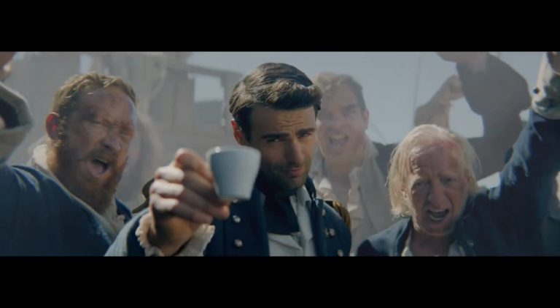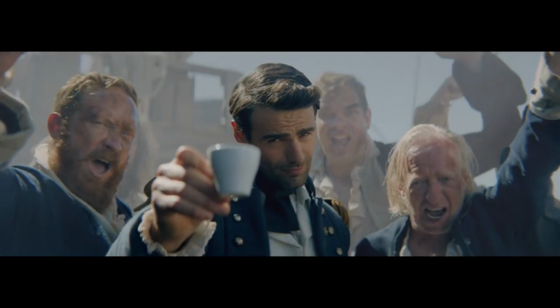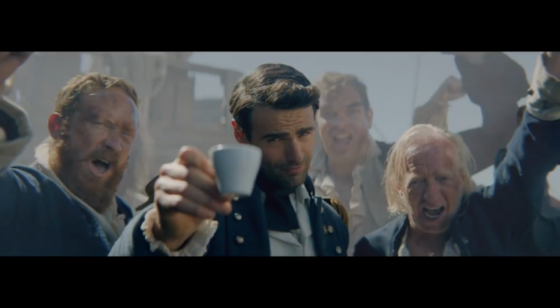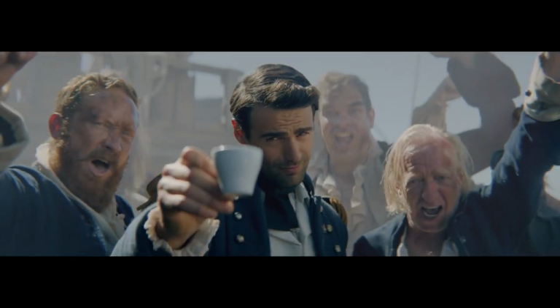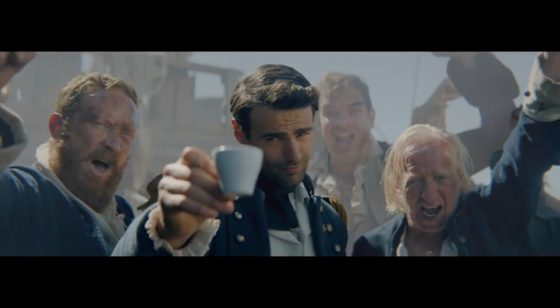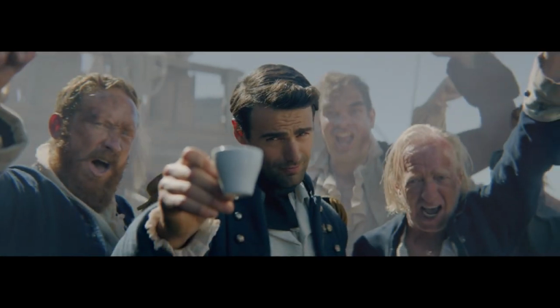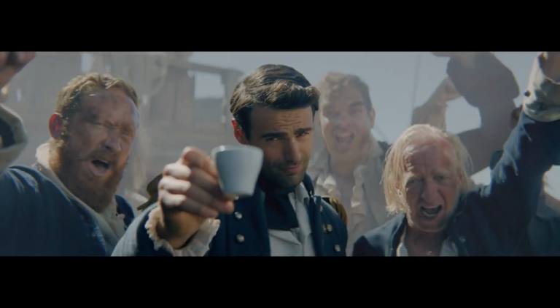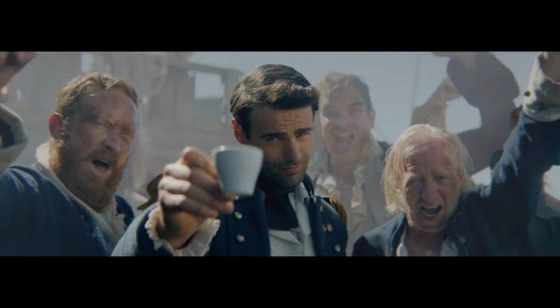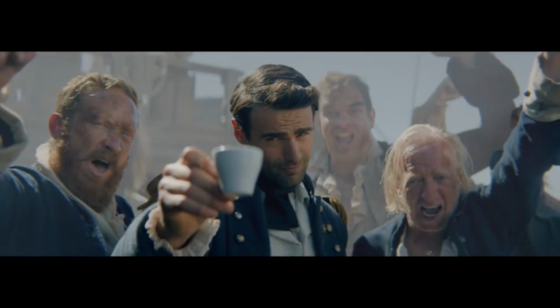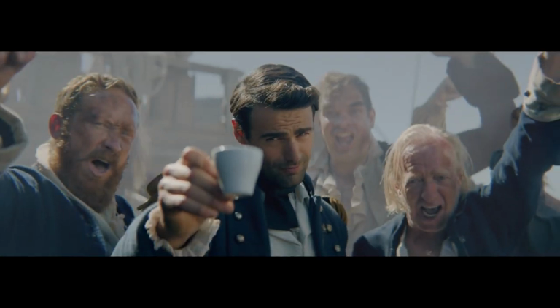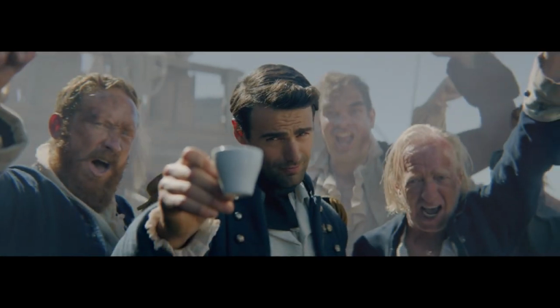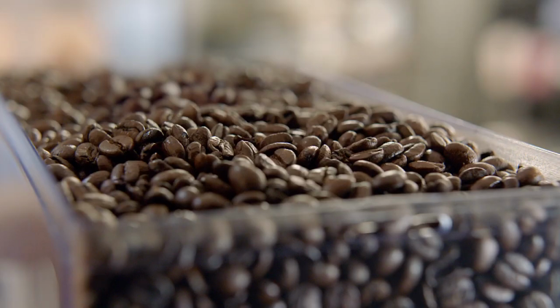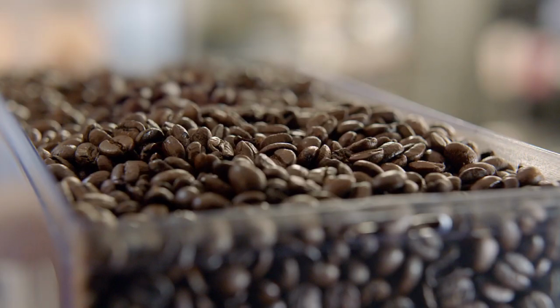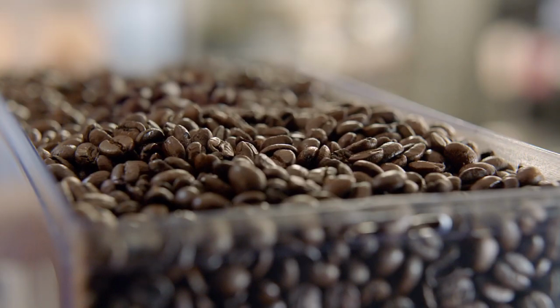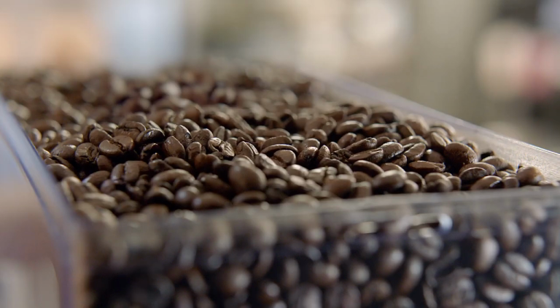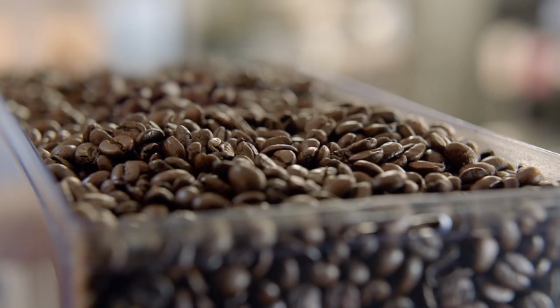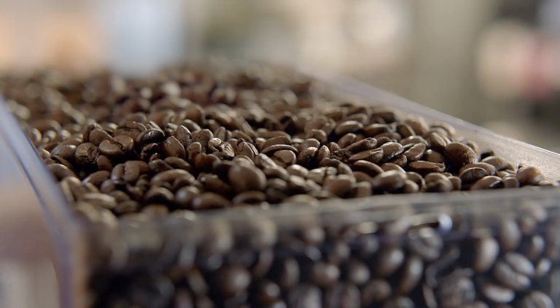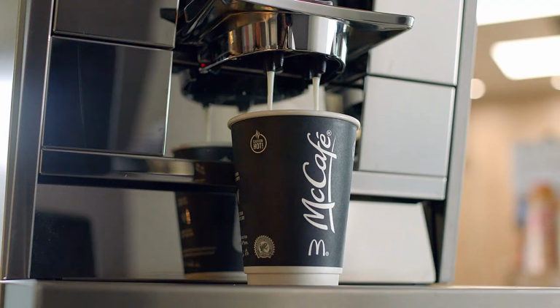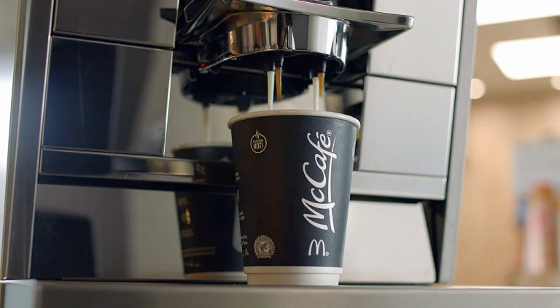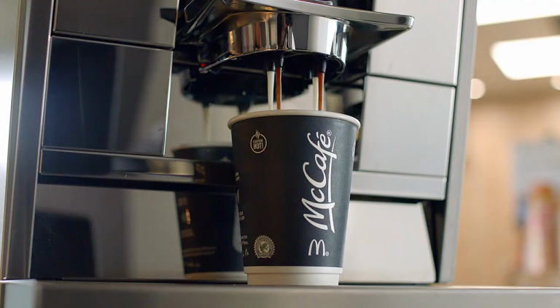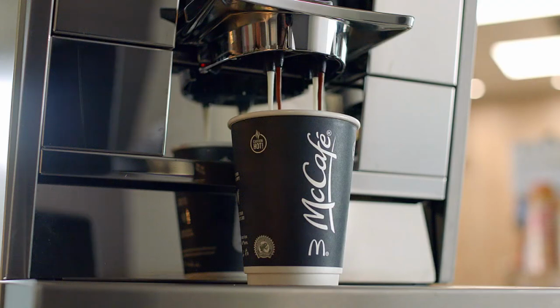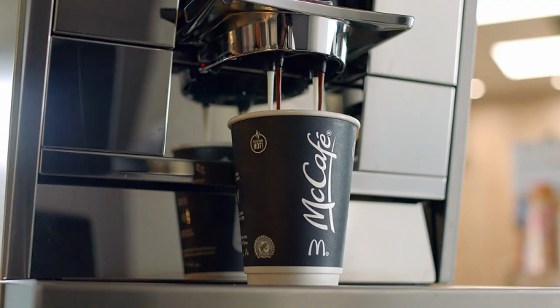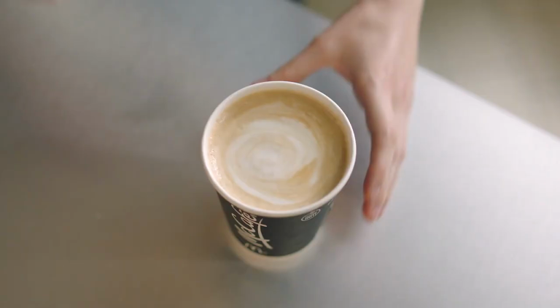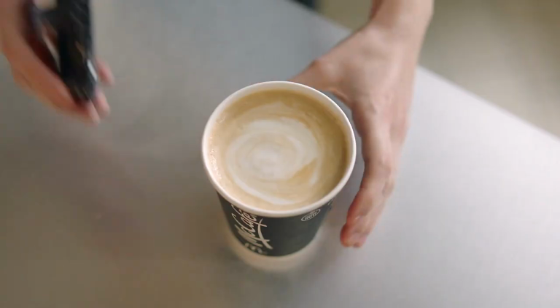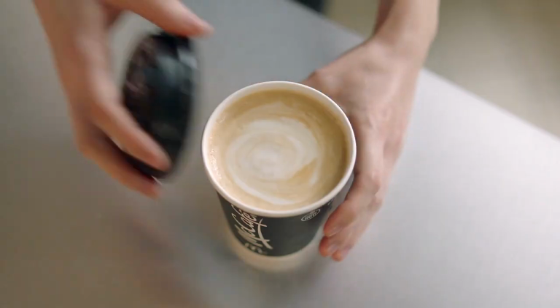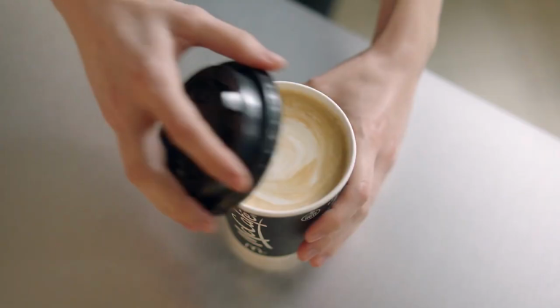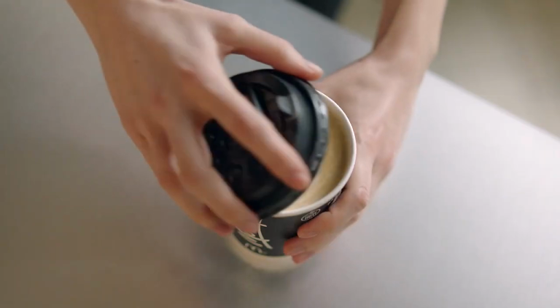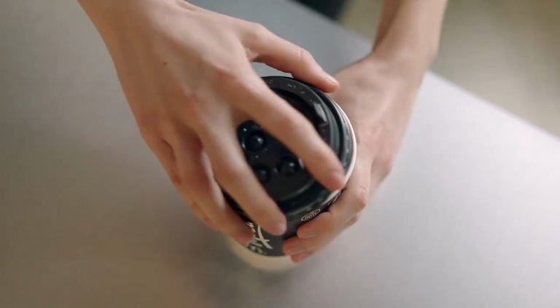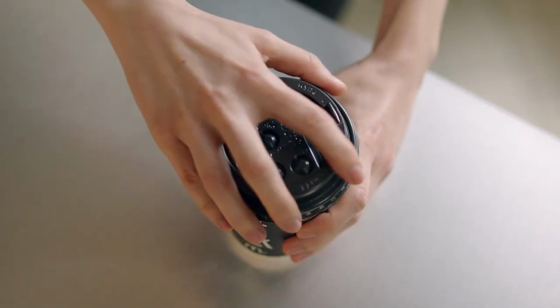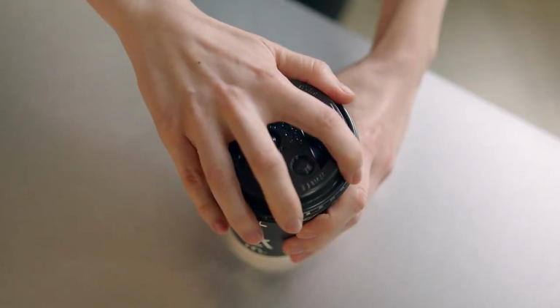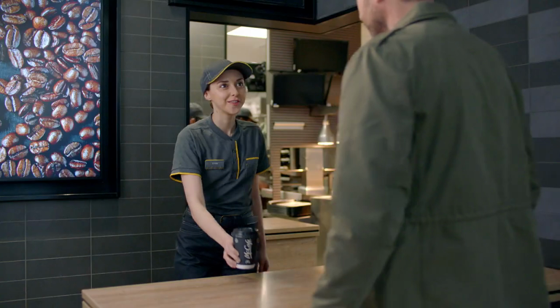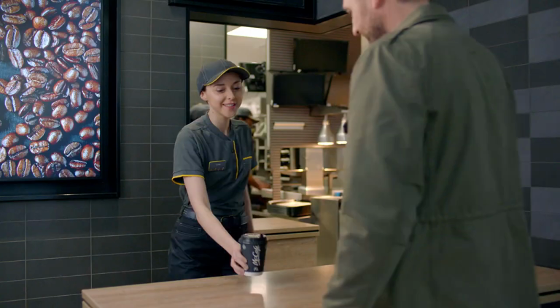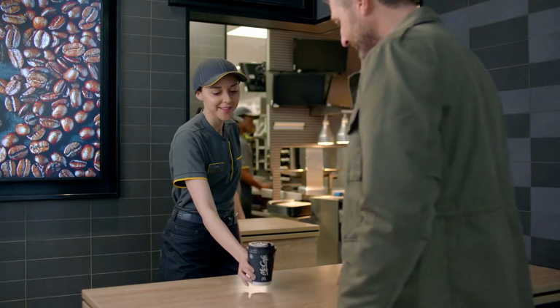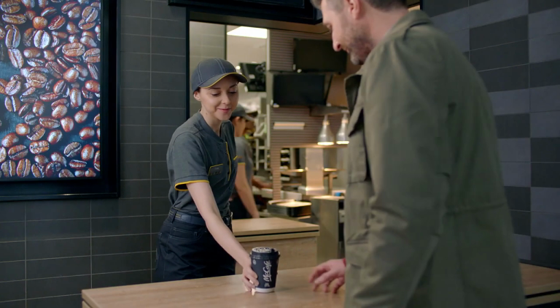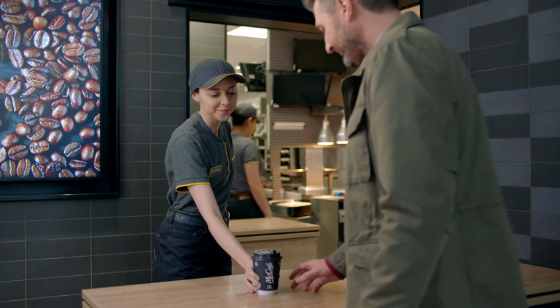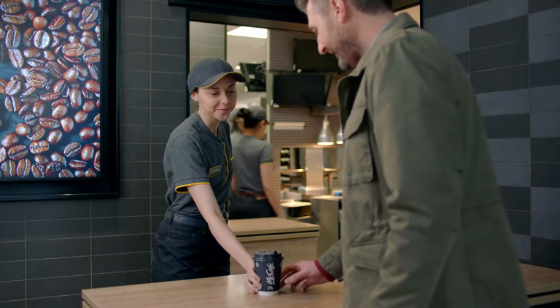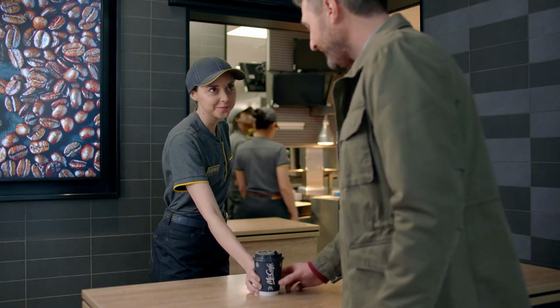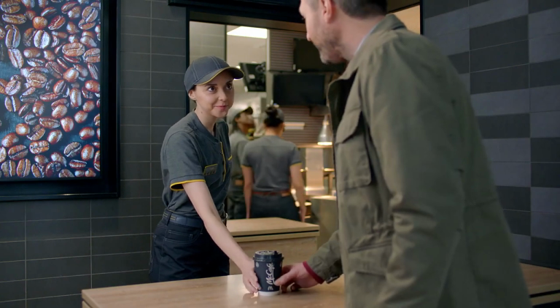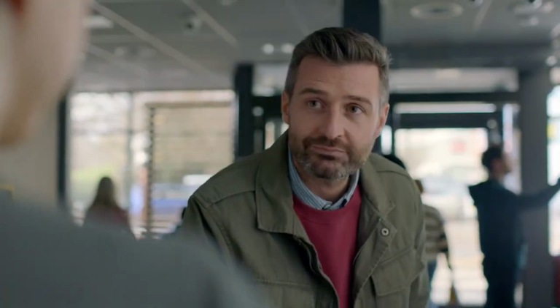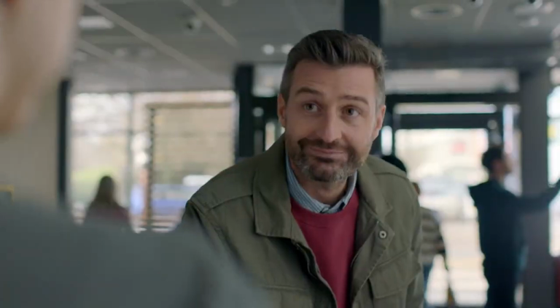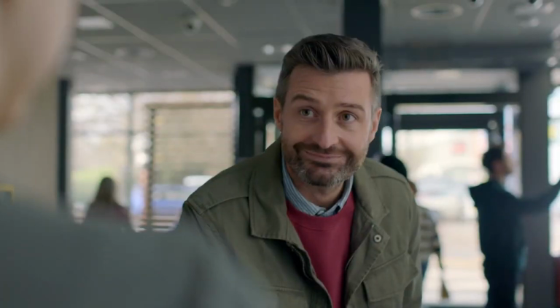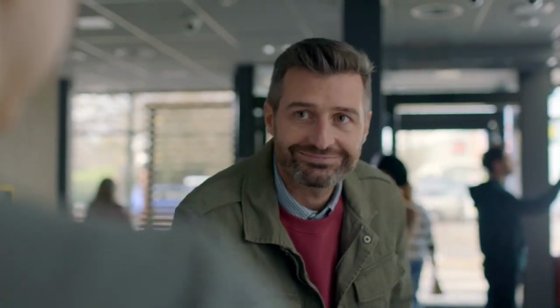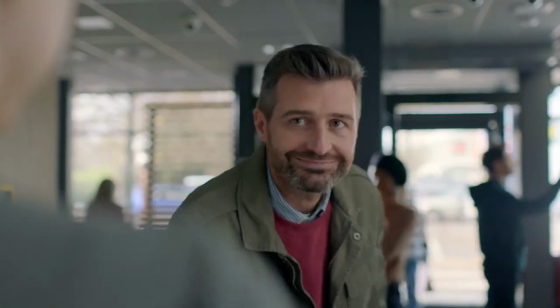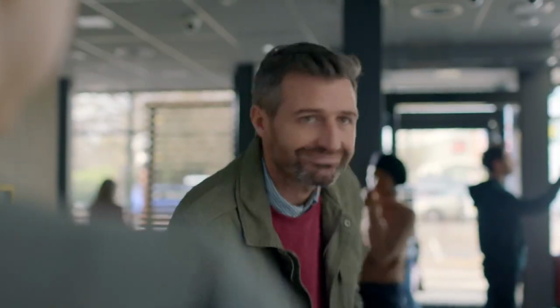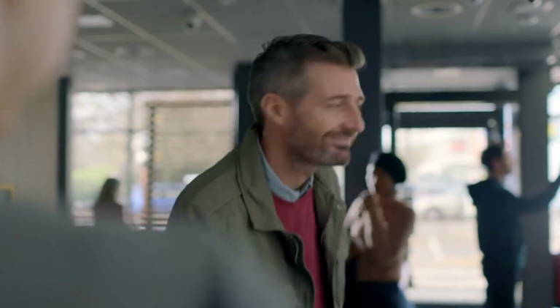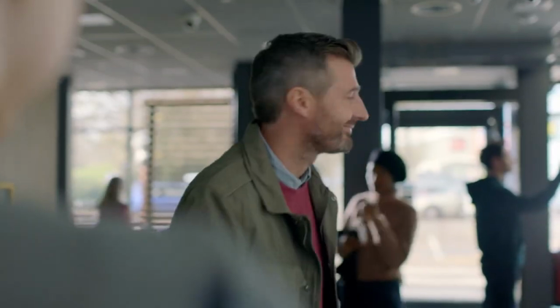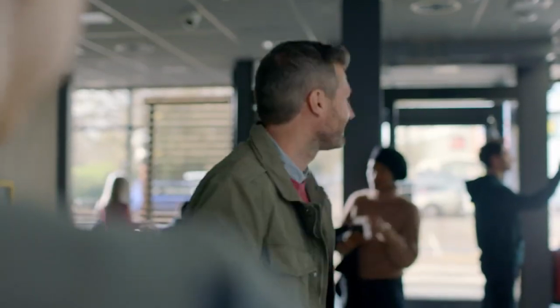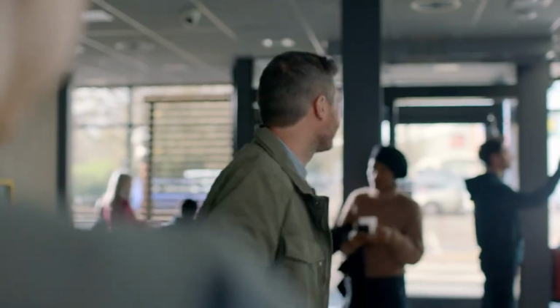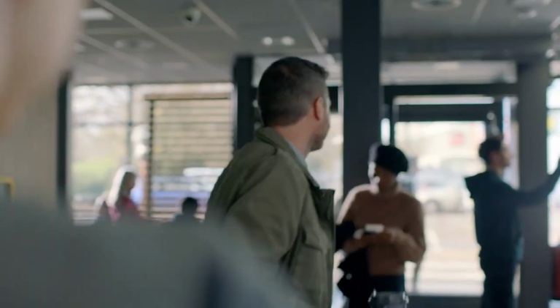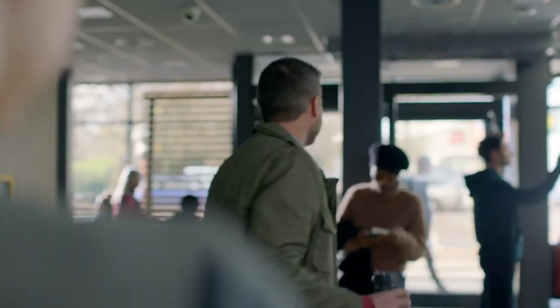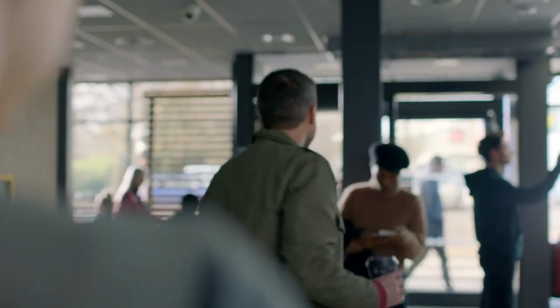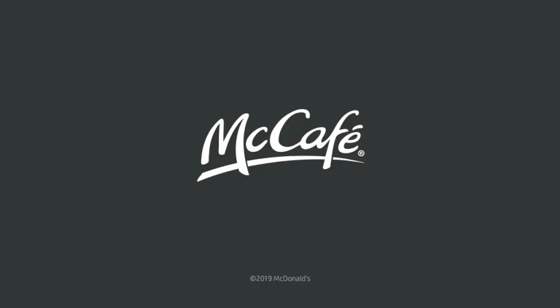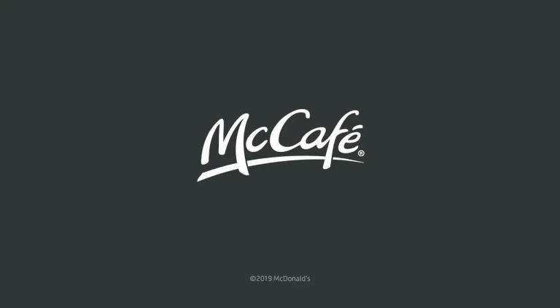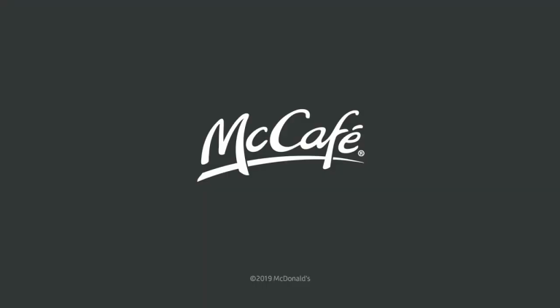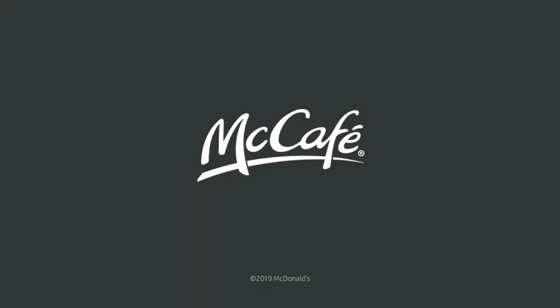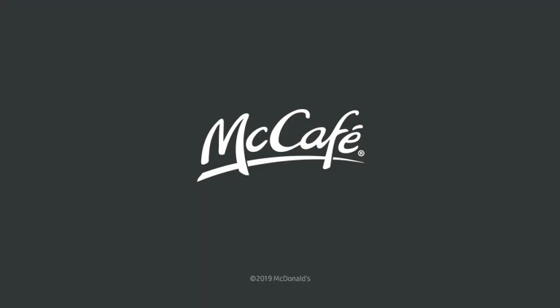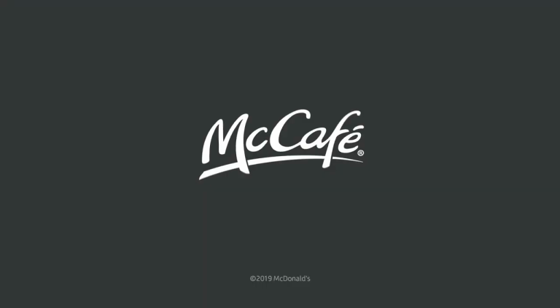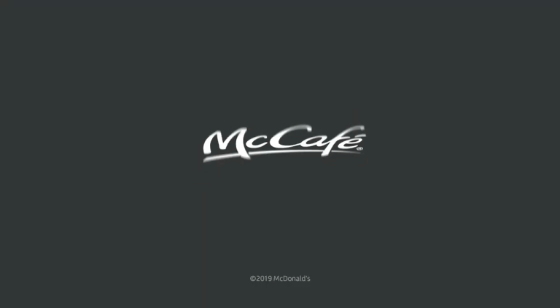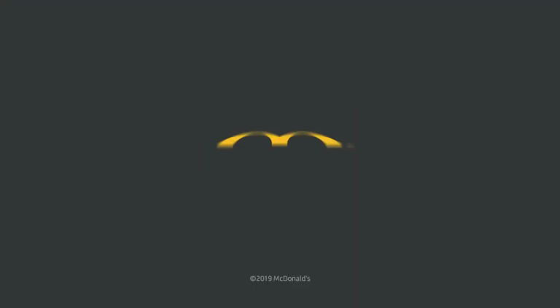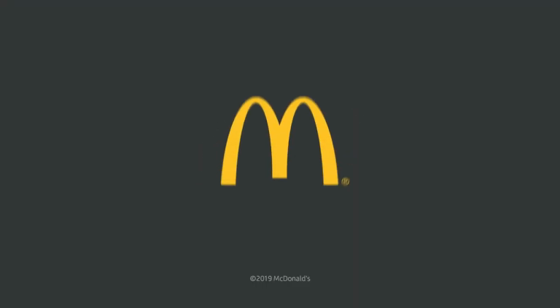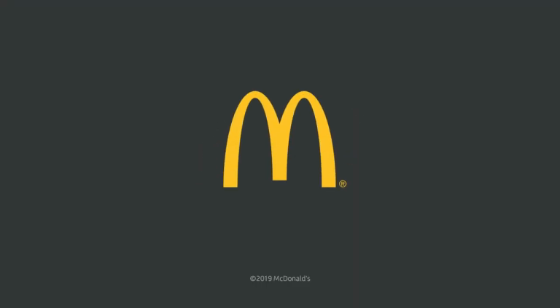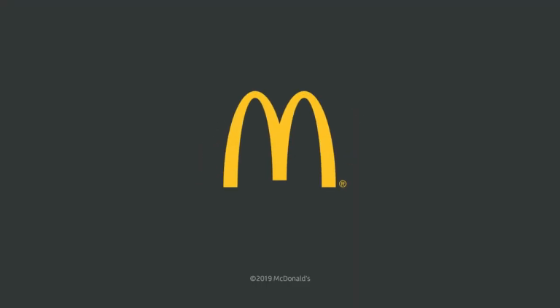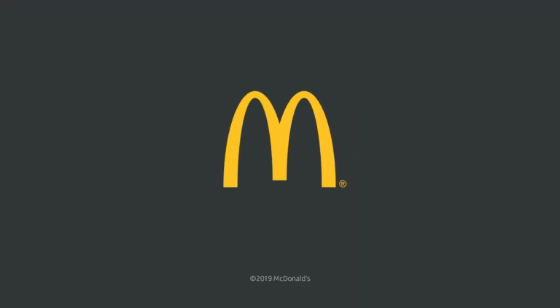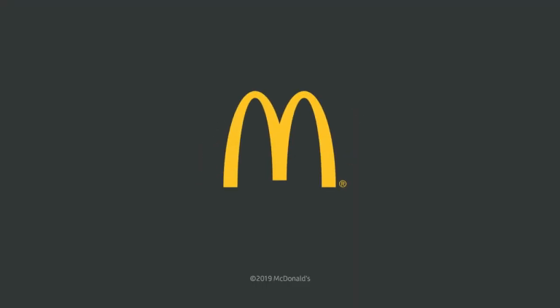But we don't. What we do is use freshly ground Arabica beans and organic milk. McCafé. Great tasting coffee. Simple.